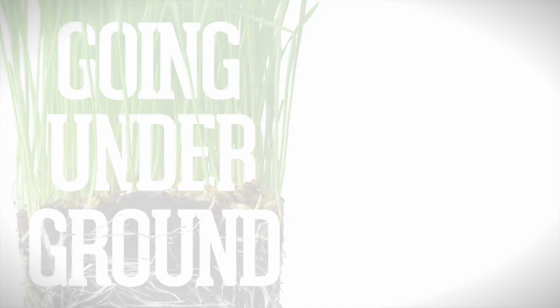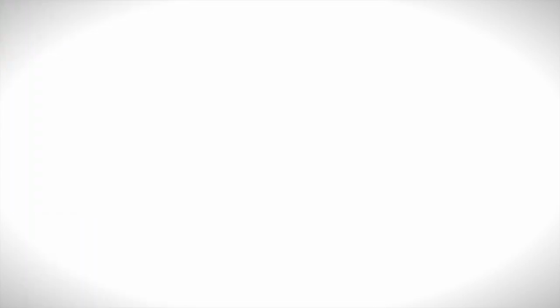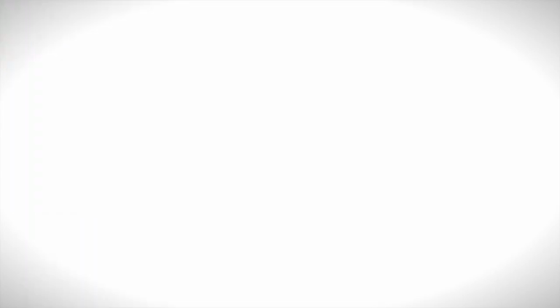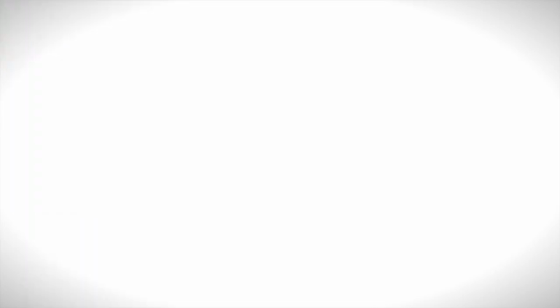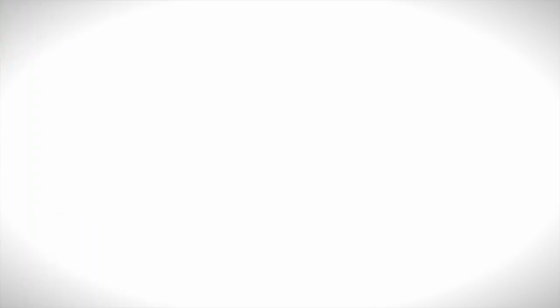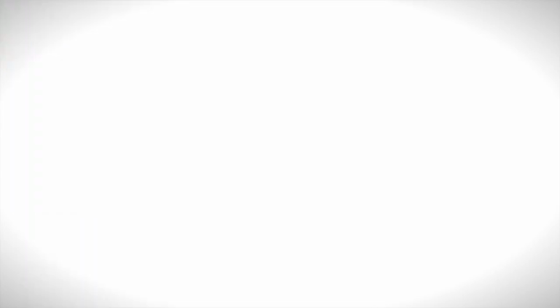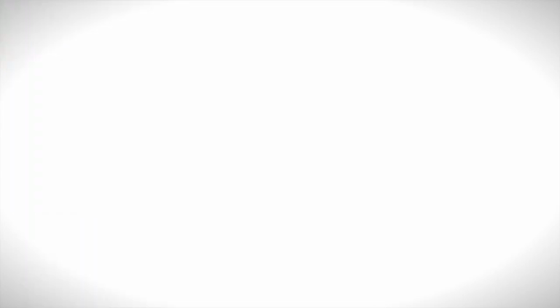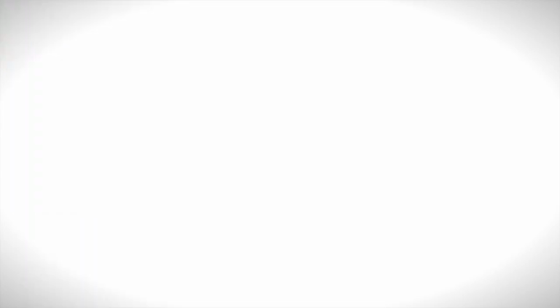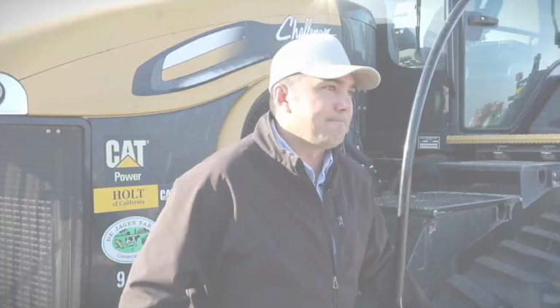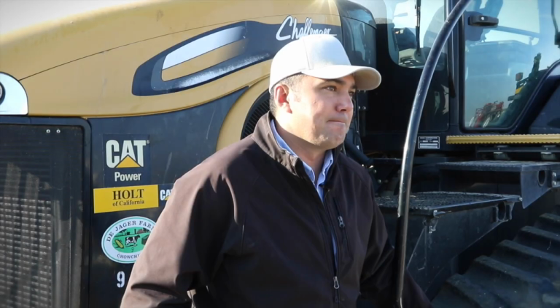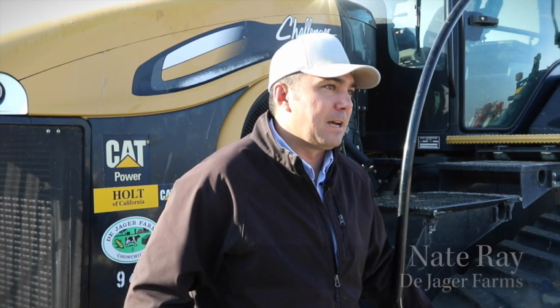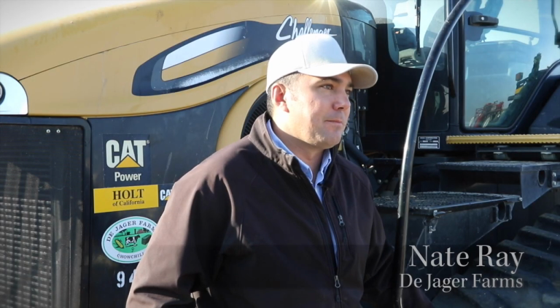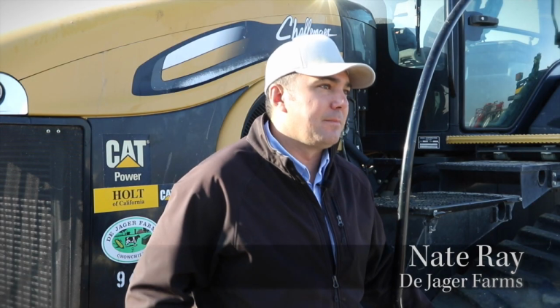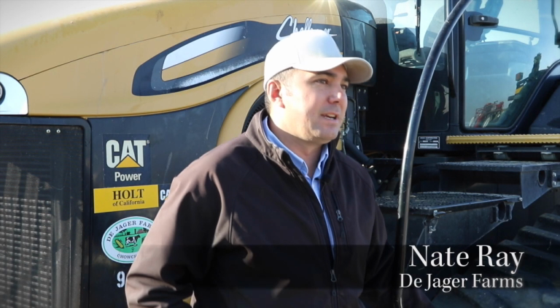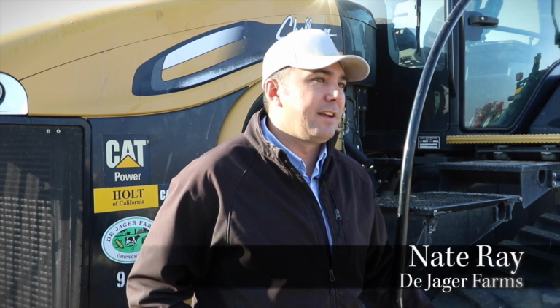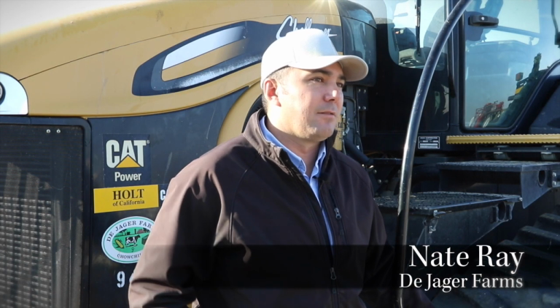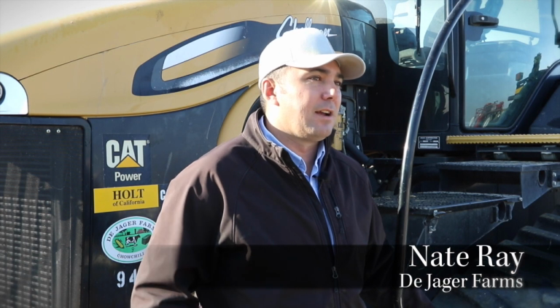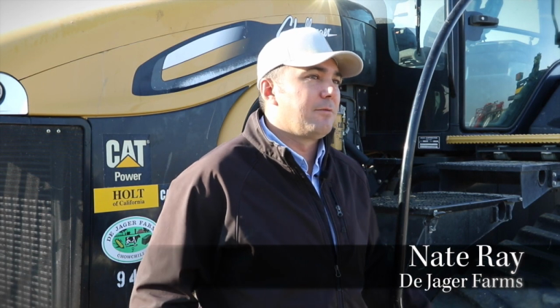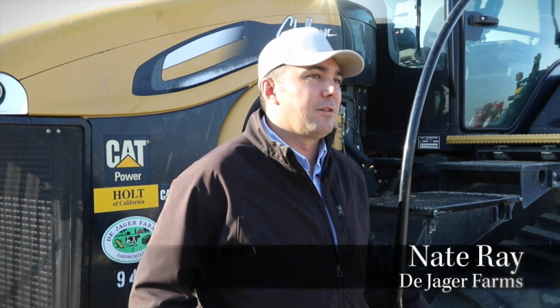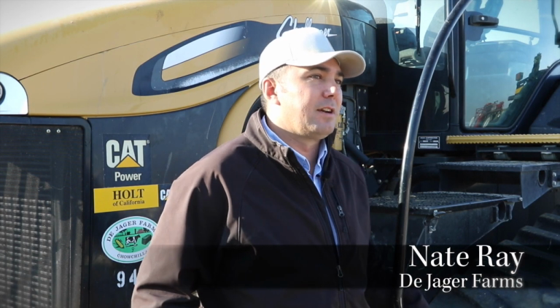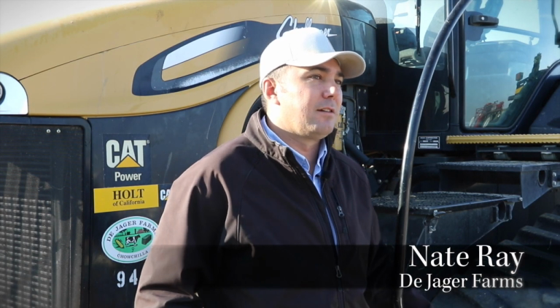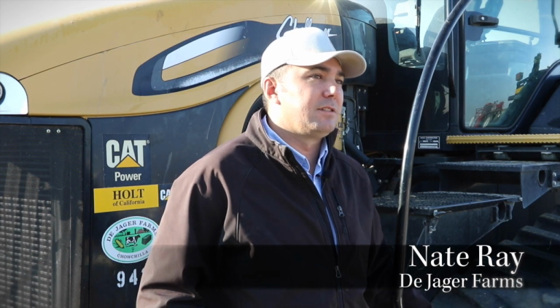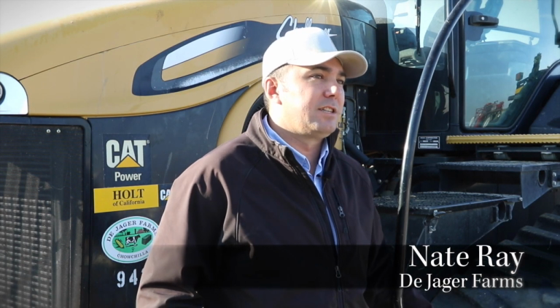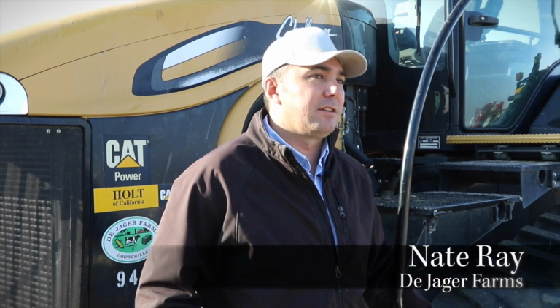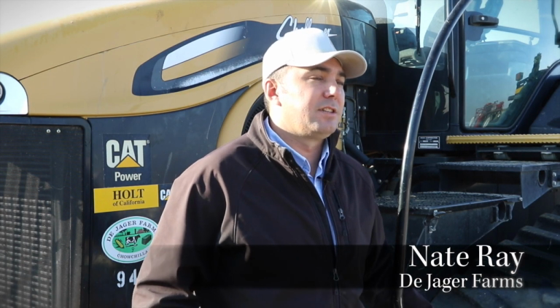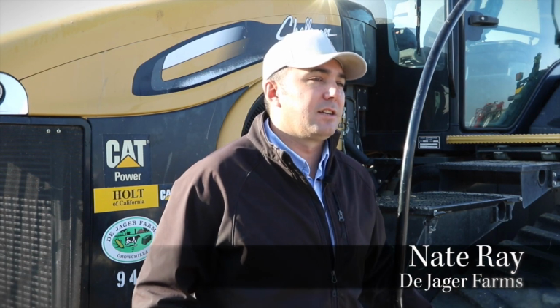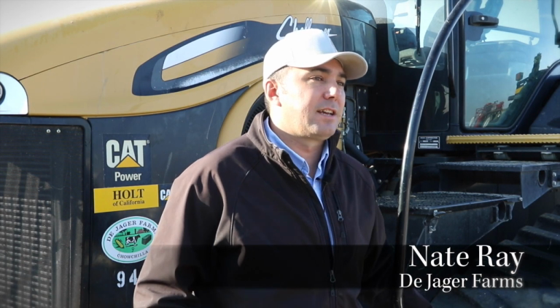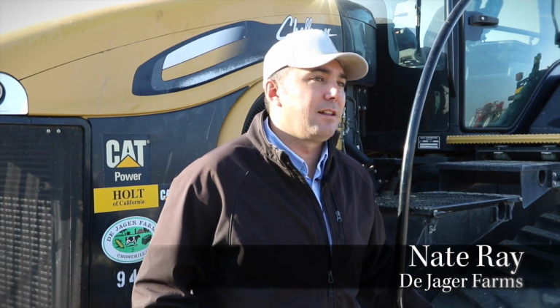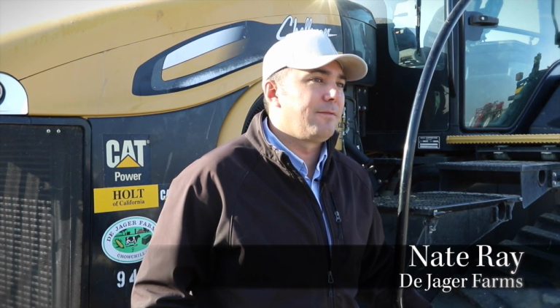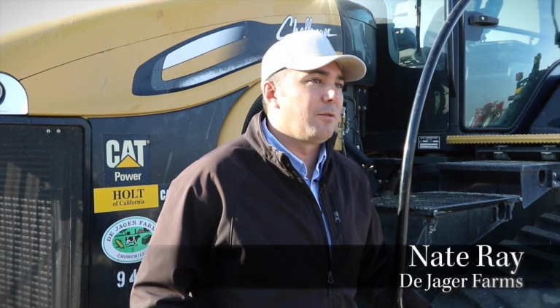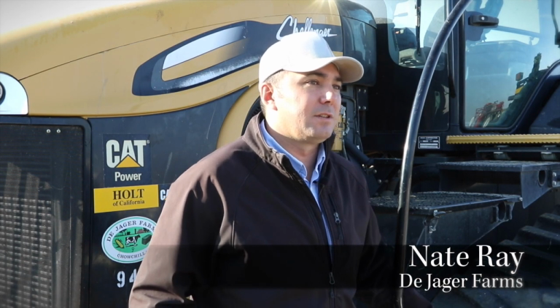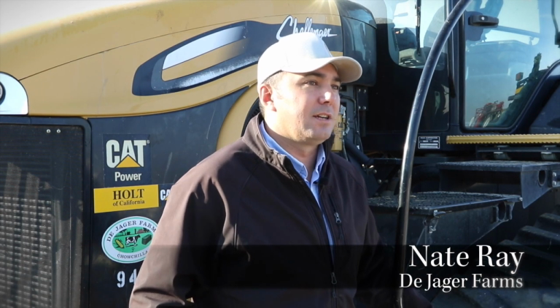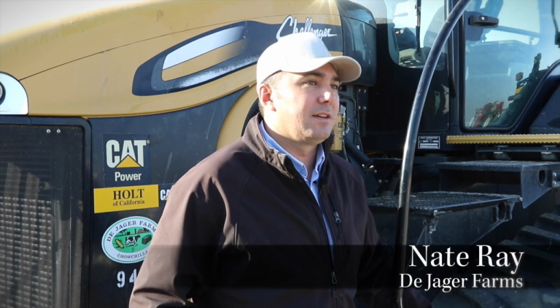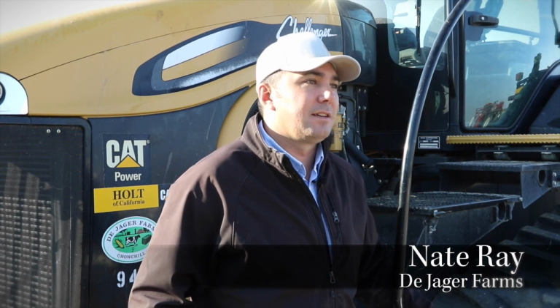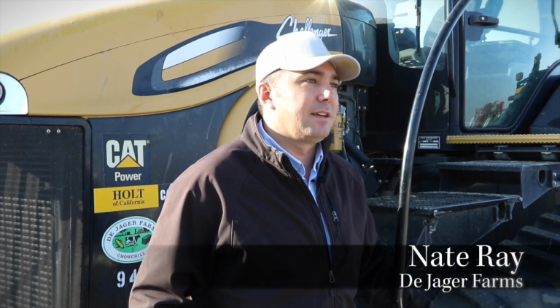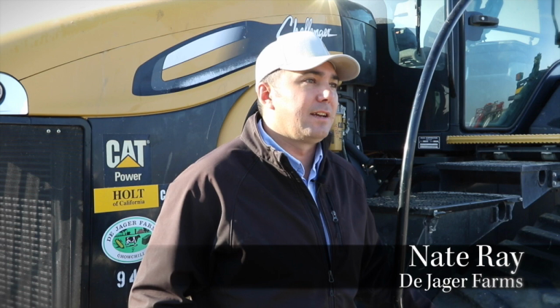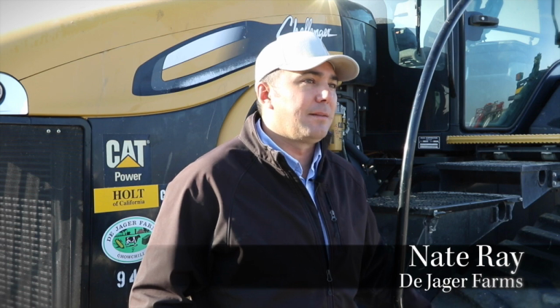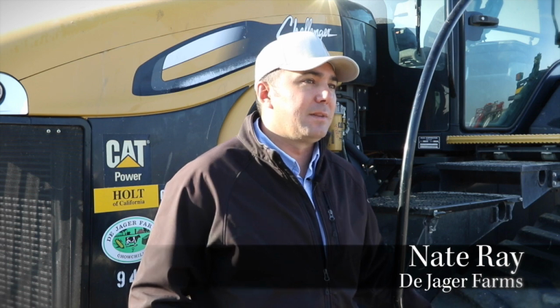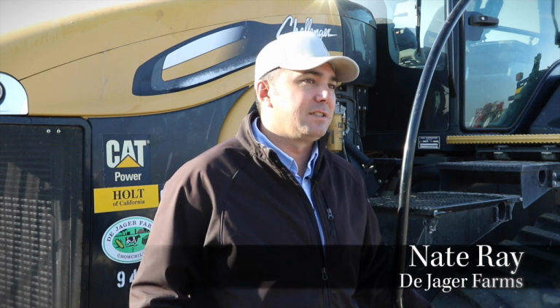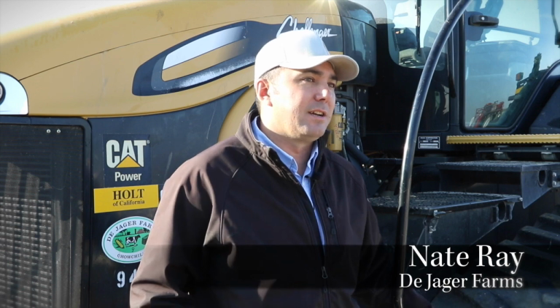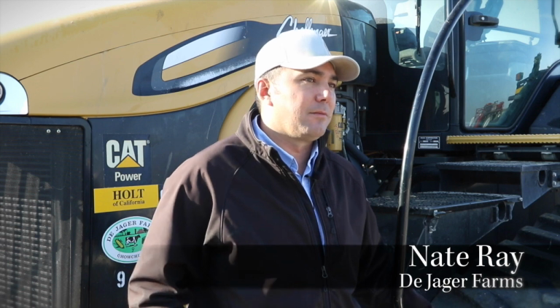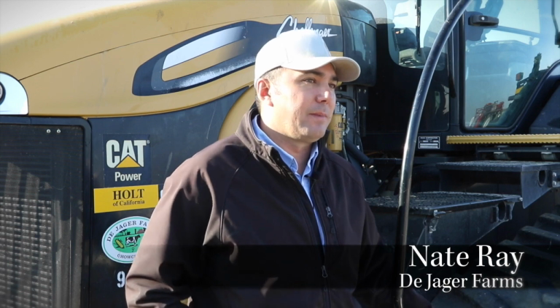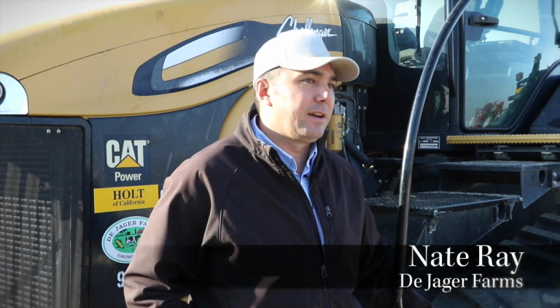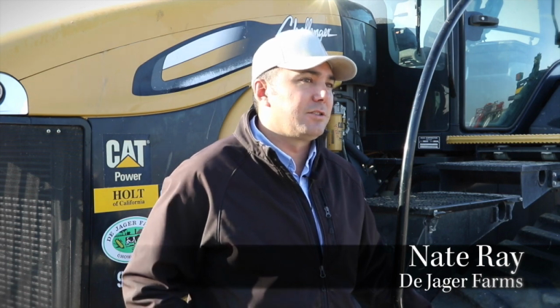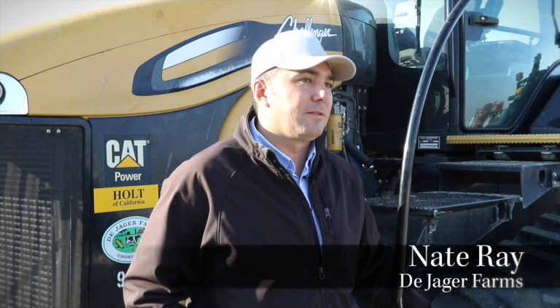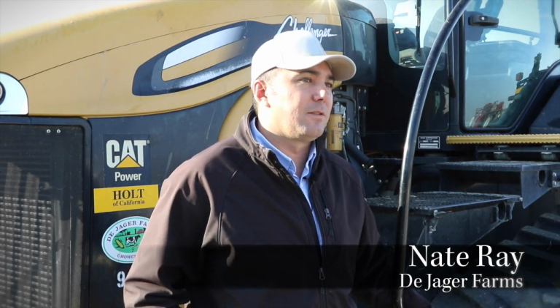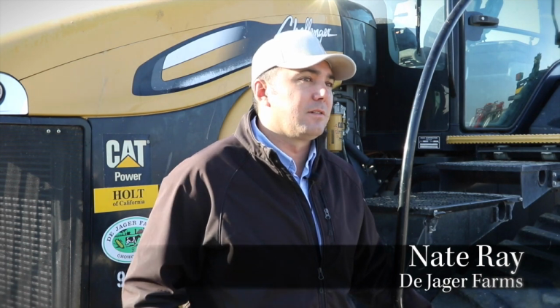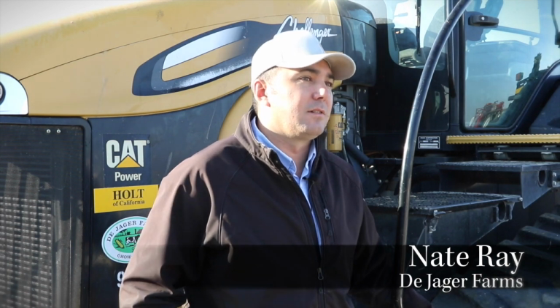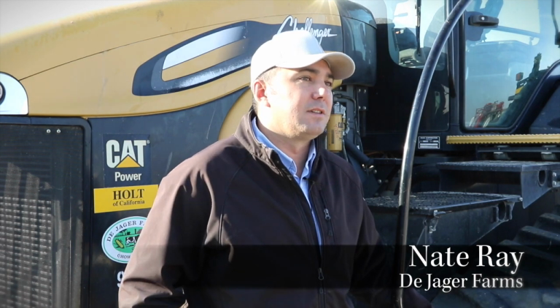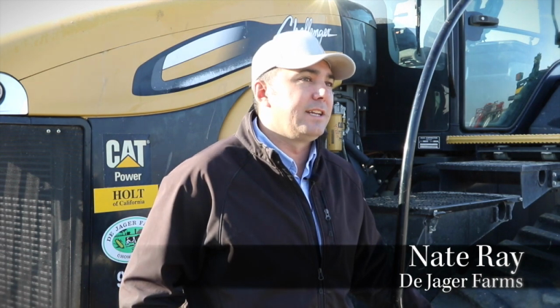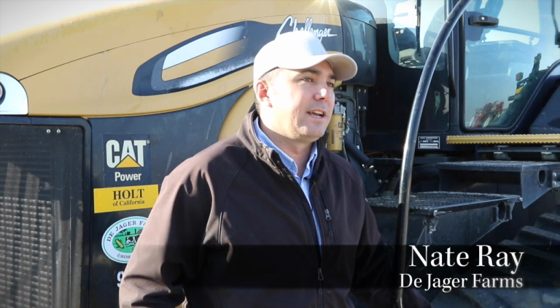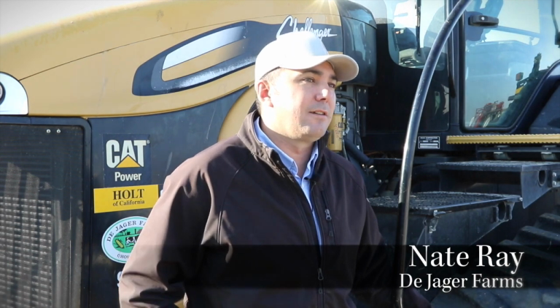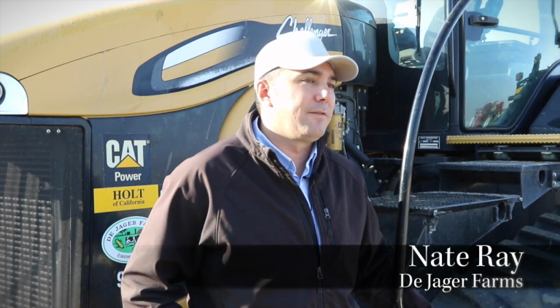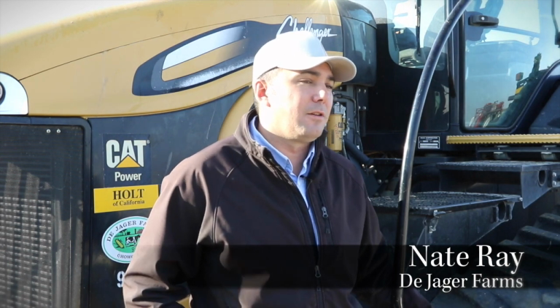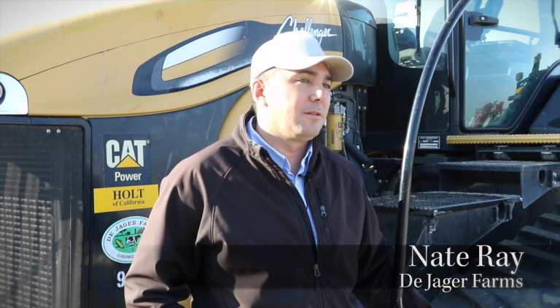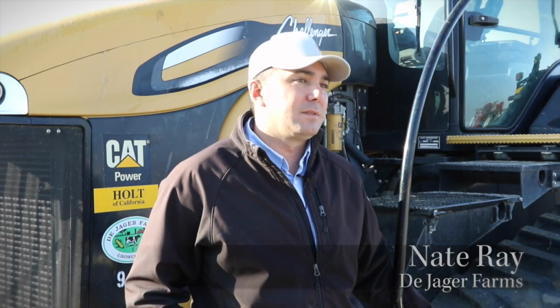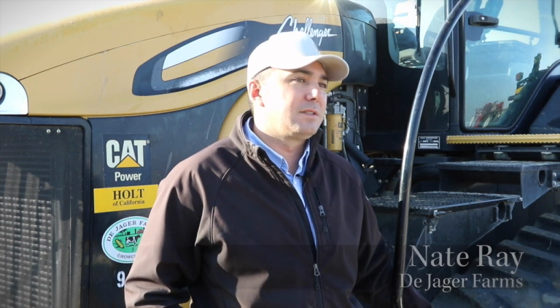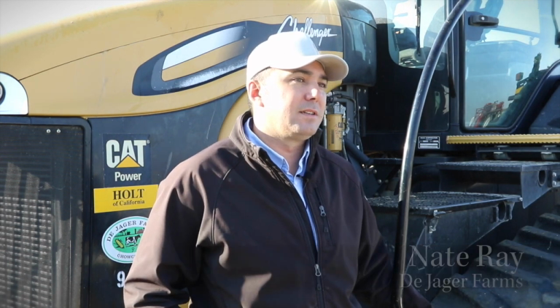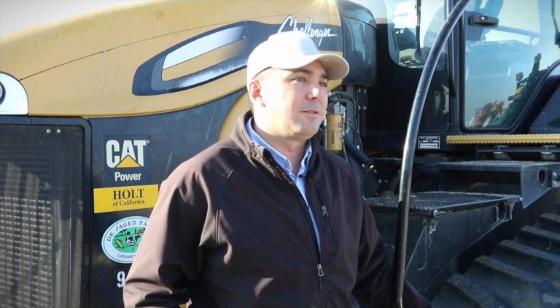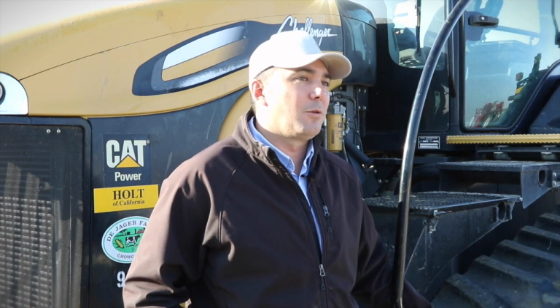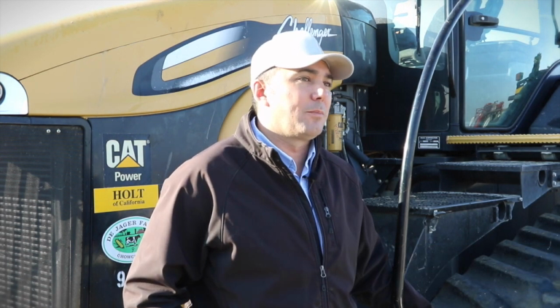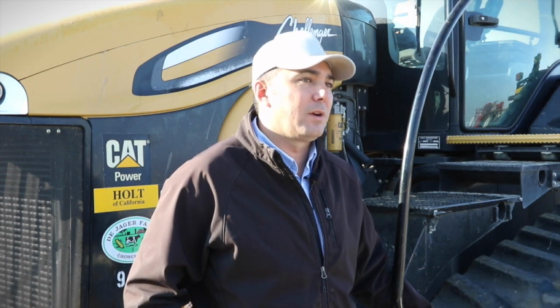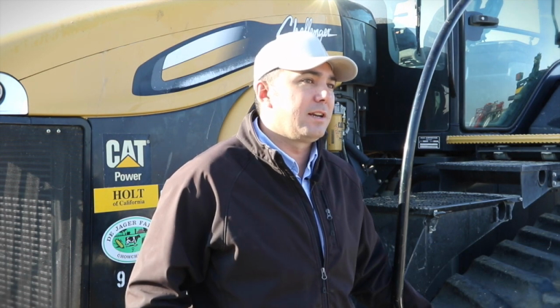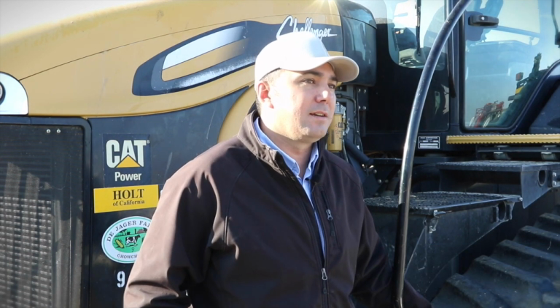I'm Nate Ray. We're here in Chowchilla, California, and I'm the general manager for Dieger Farms Incorporated.